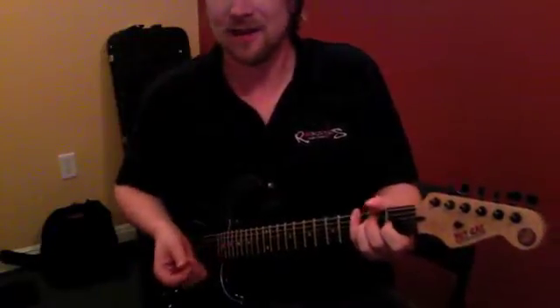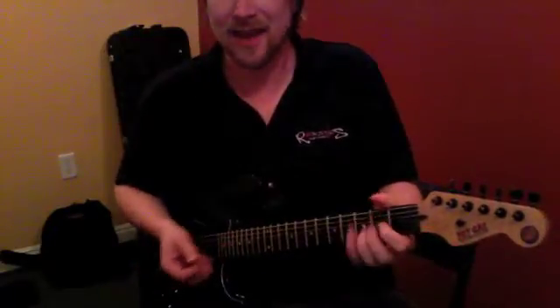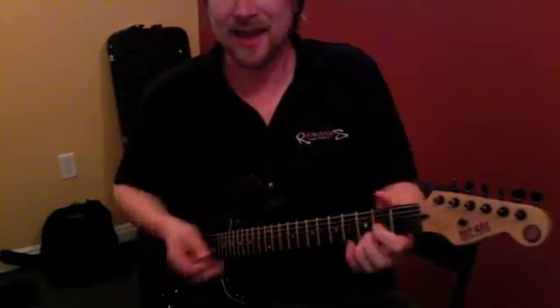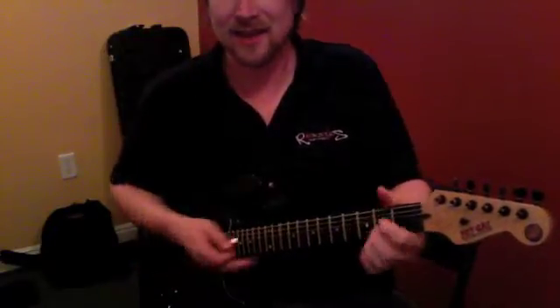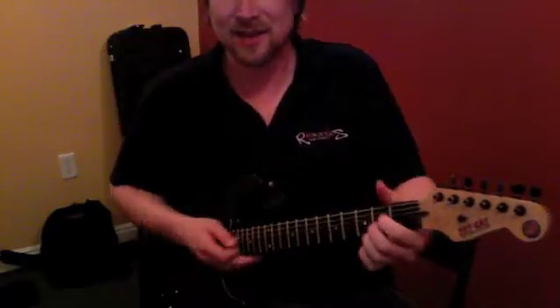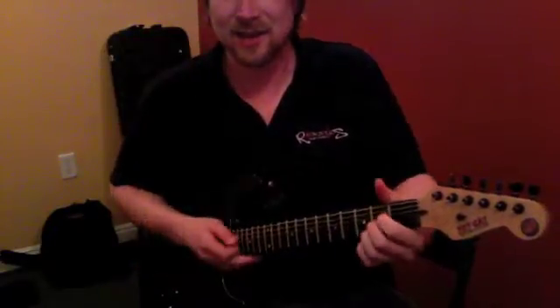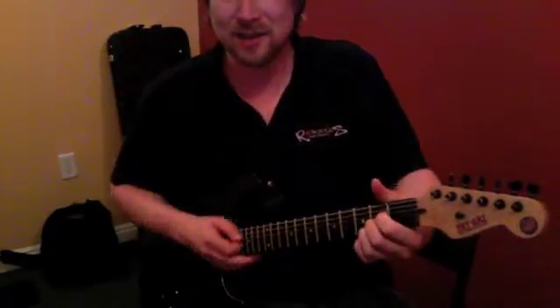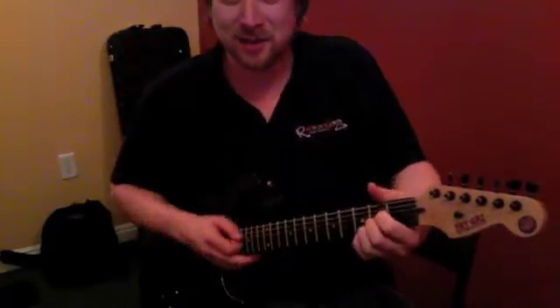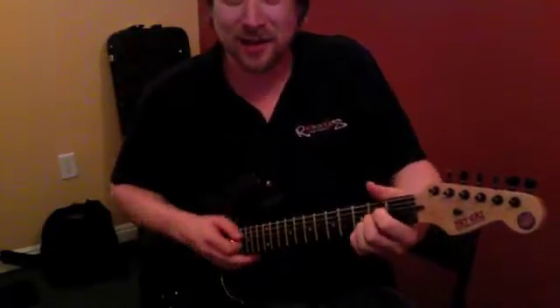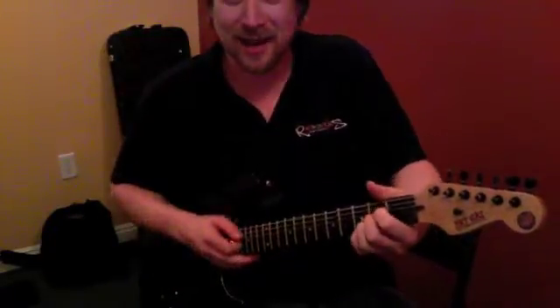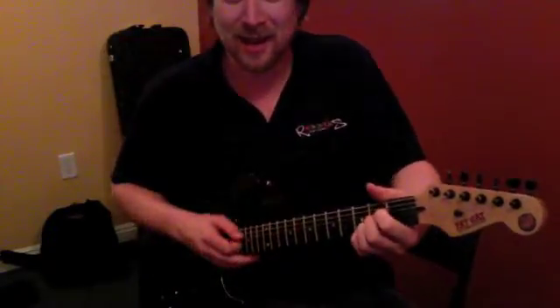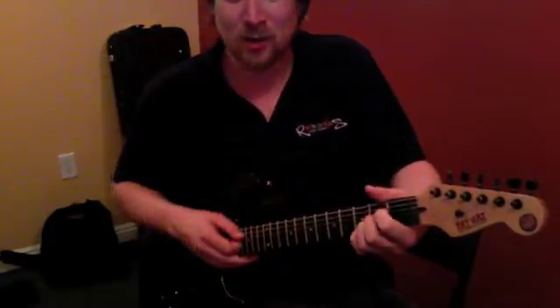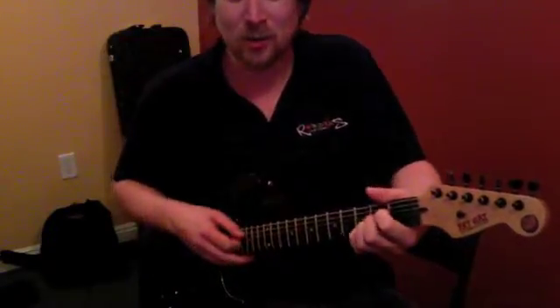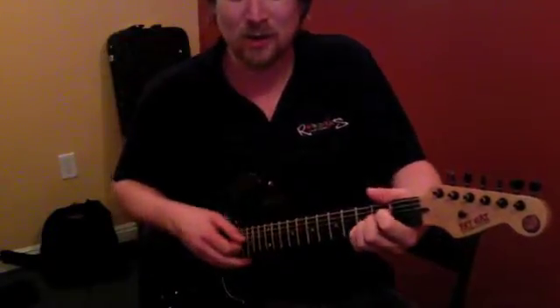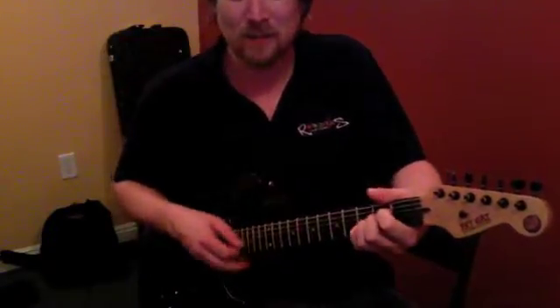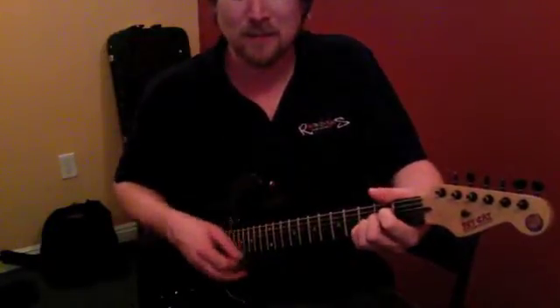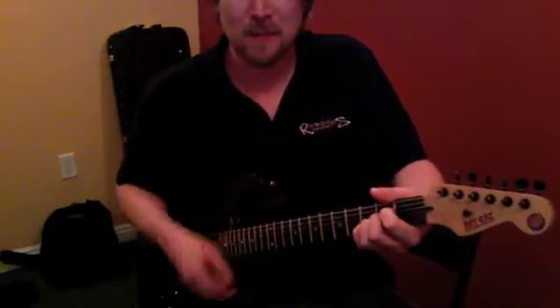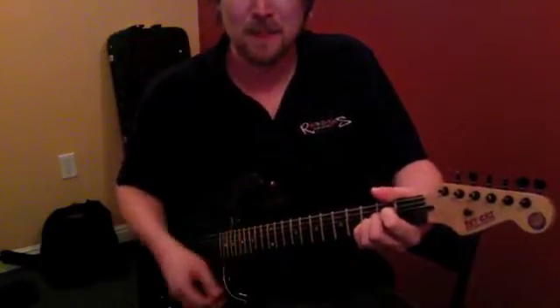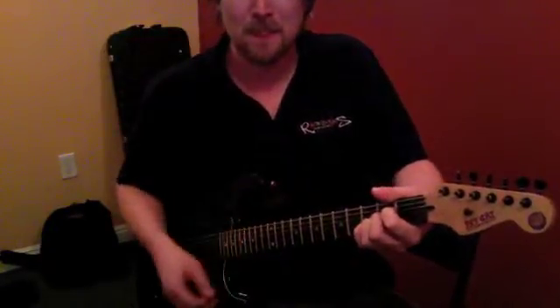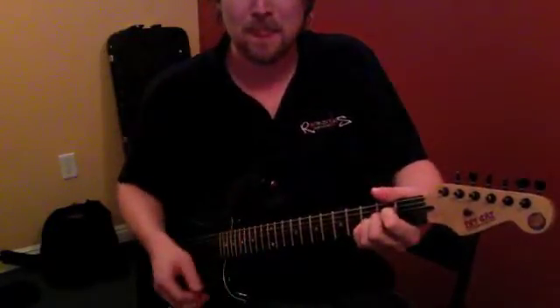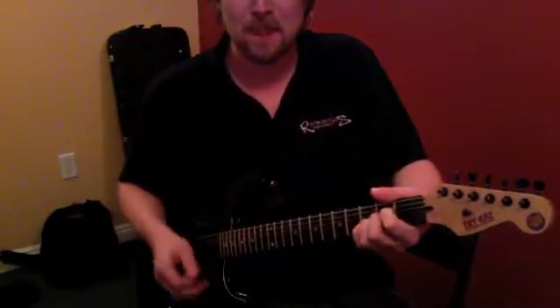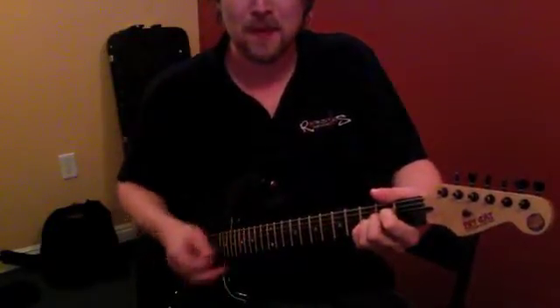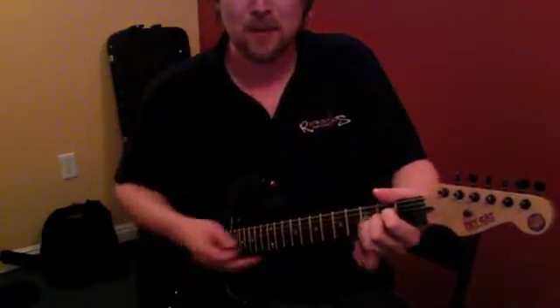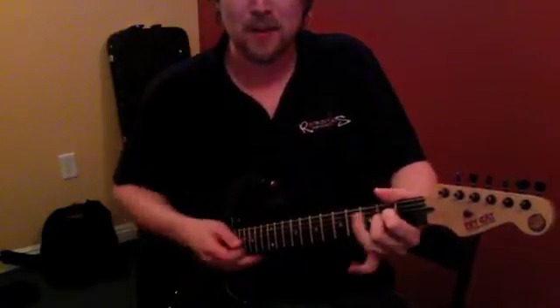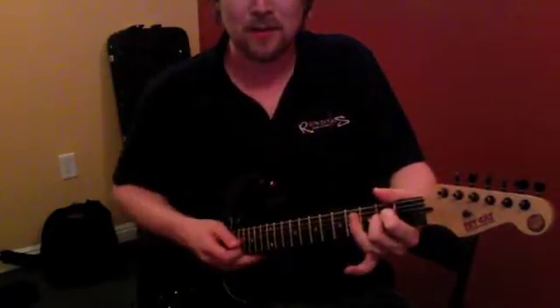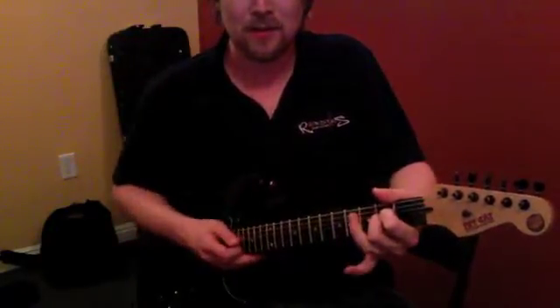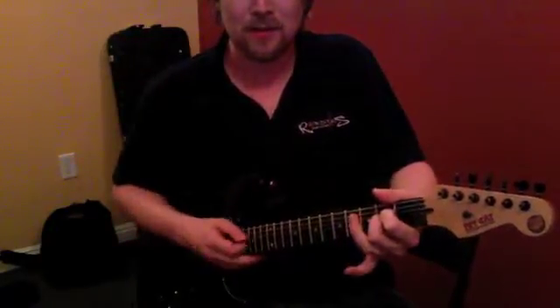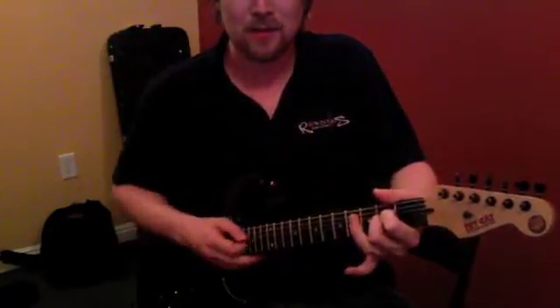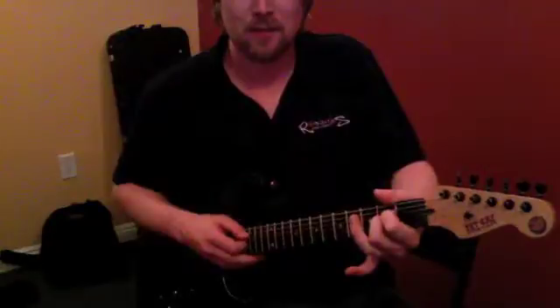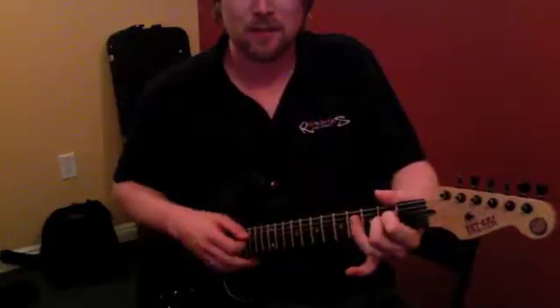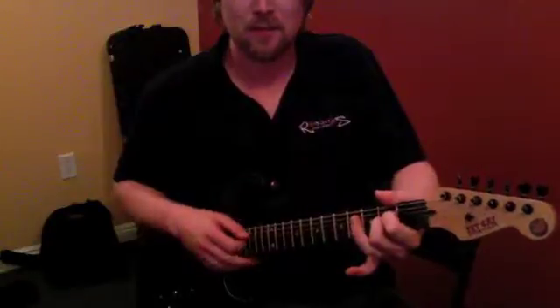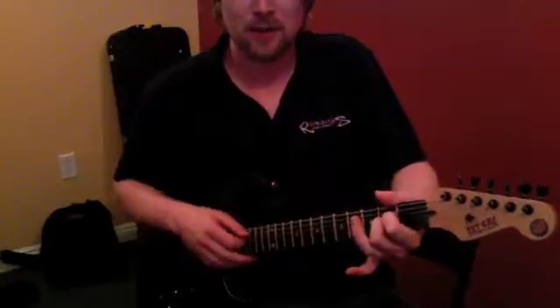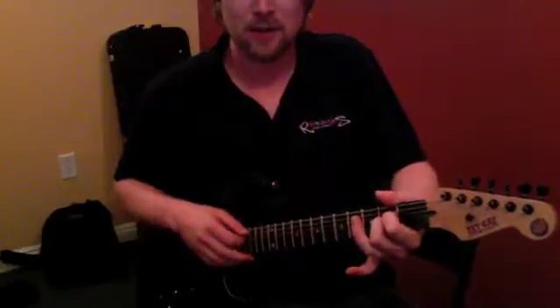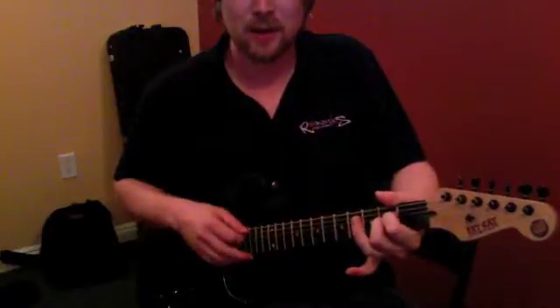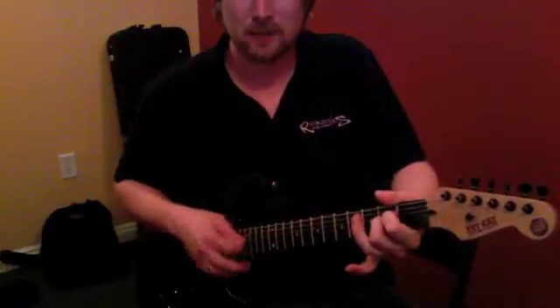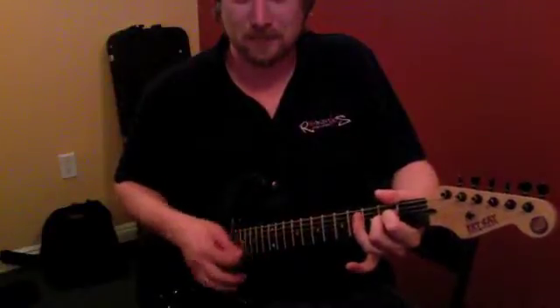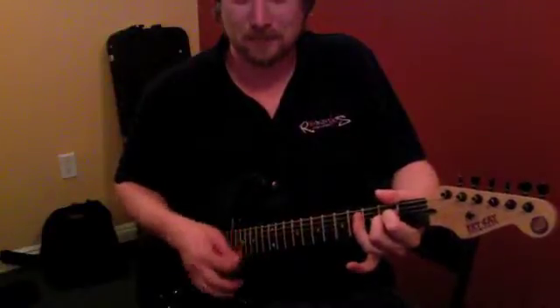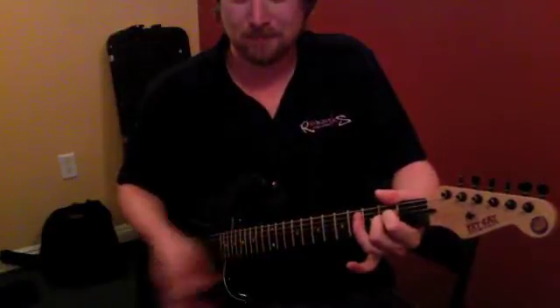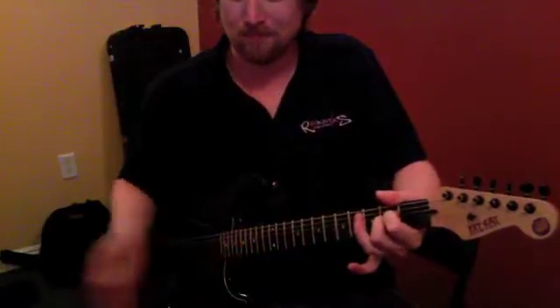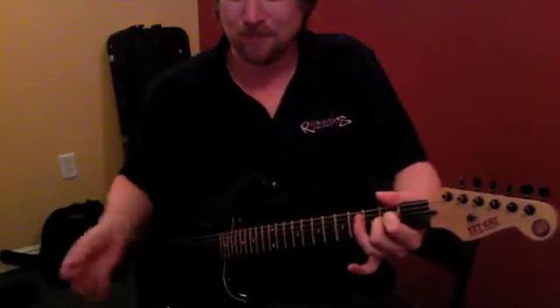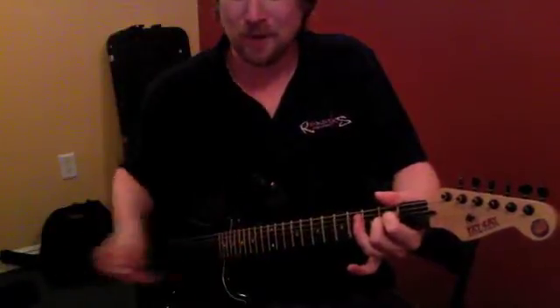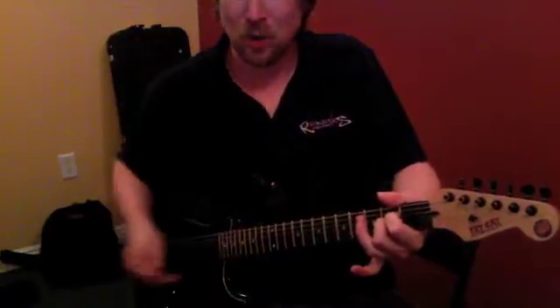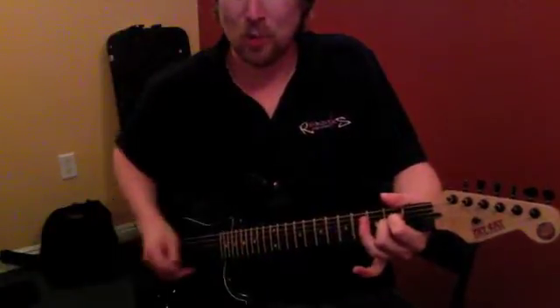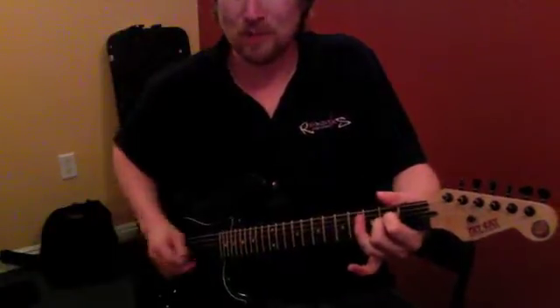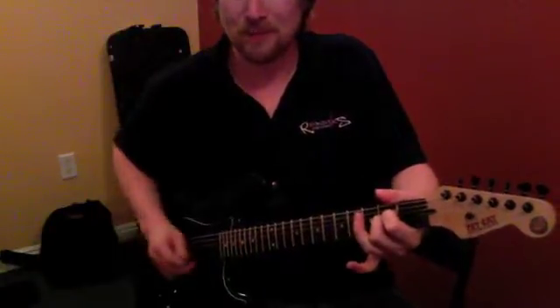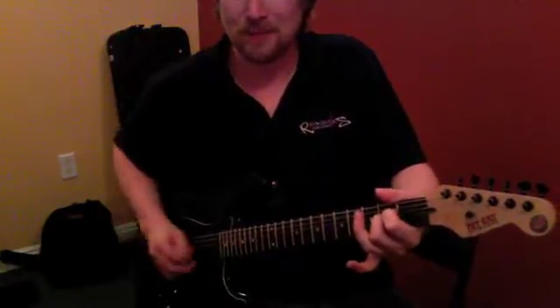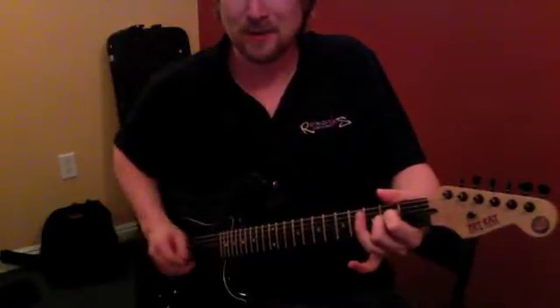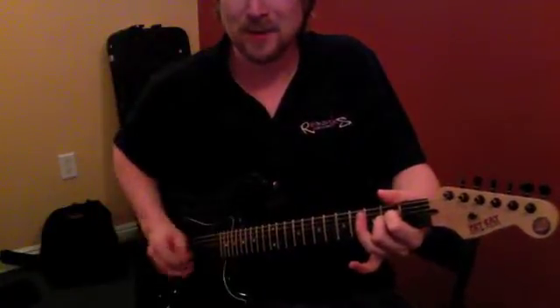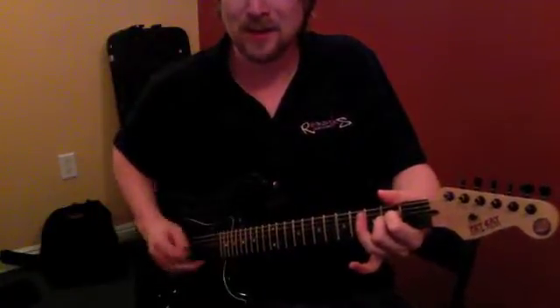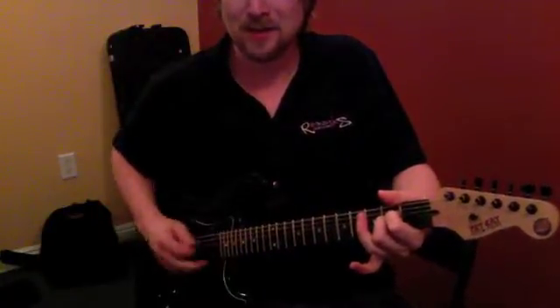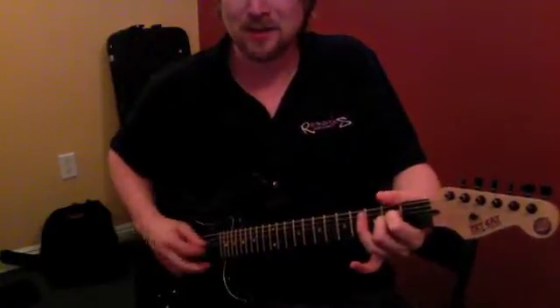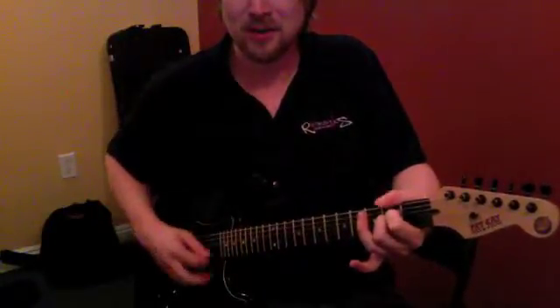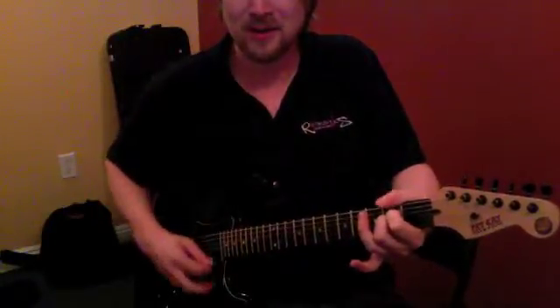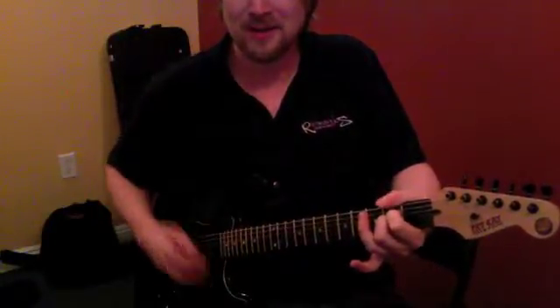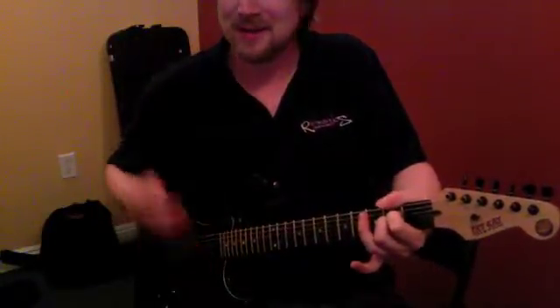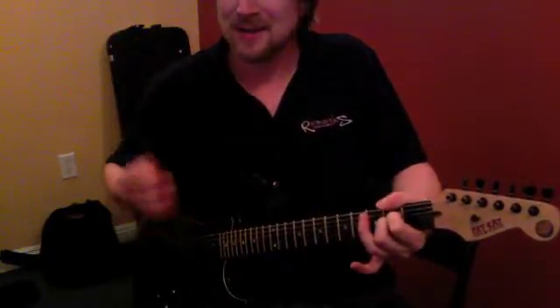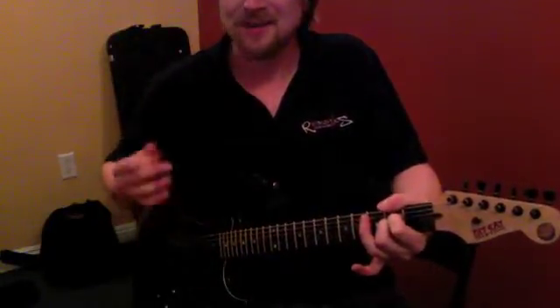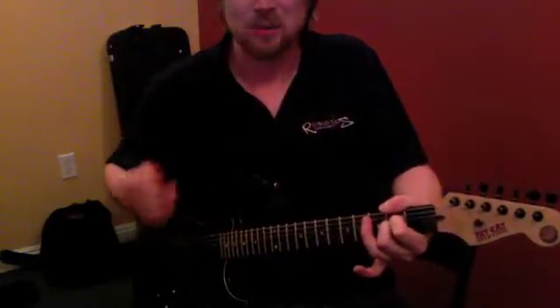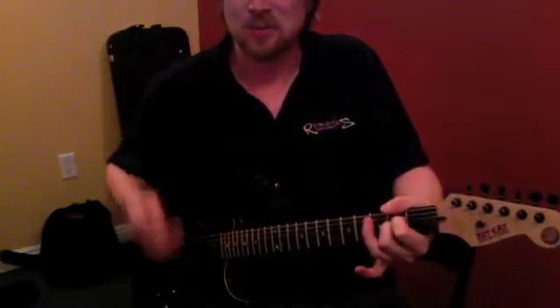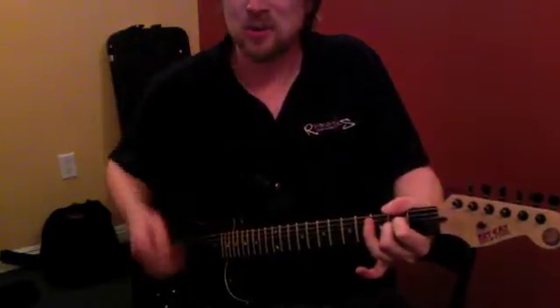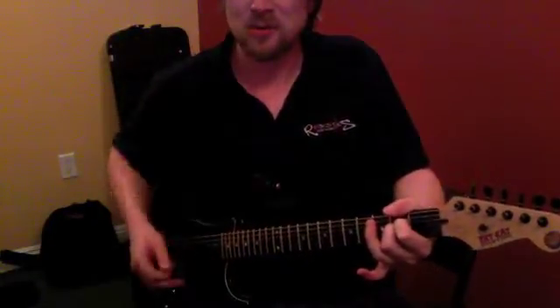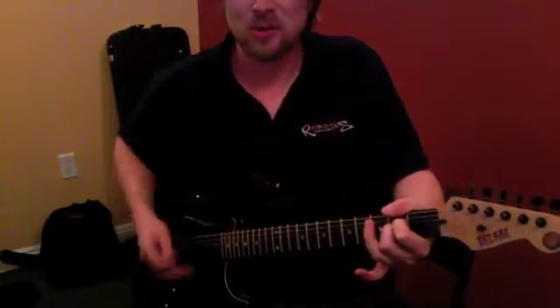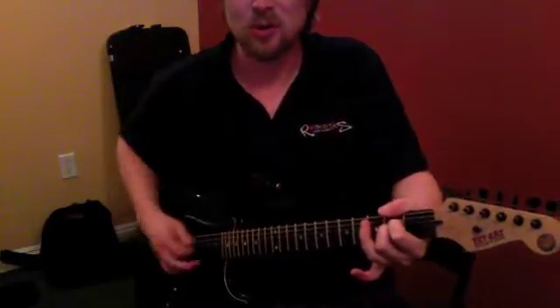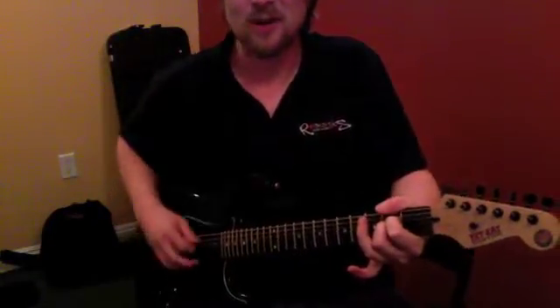The A sus is just an A chord without the ring finger — the open second string. It's a real beautiful chord.